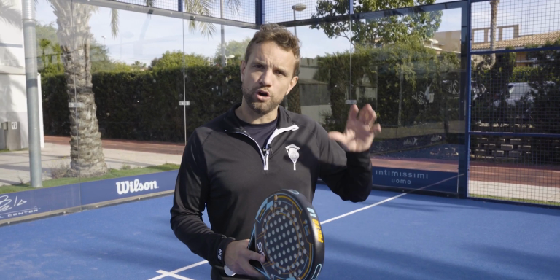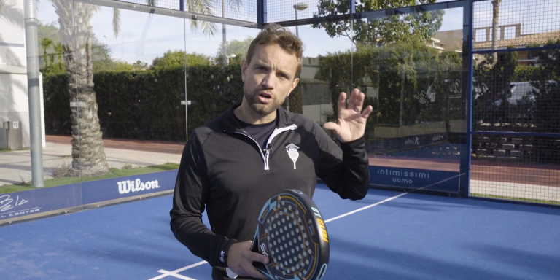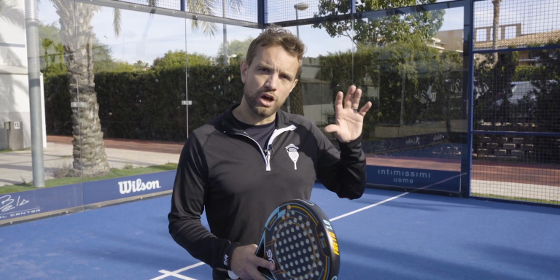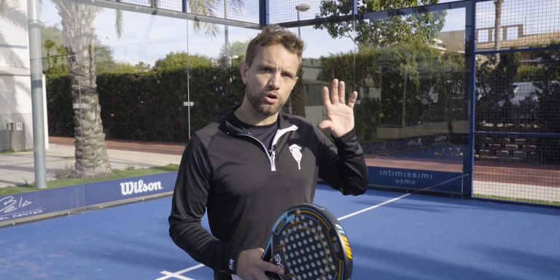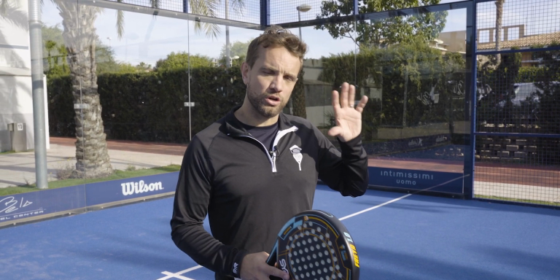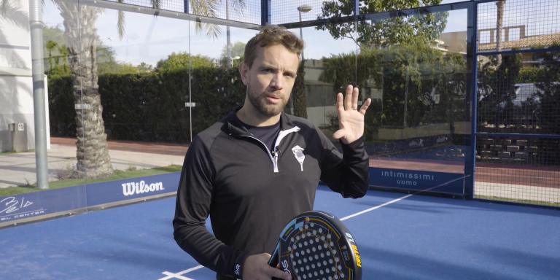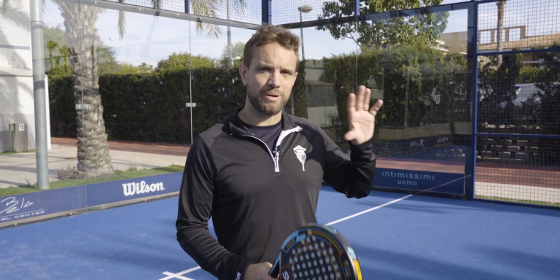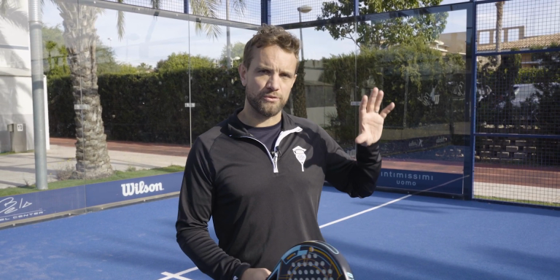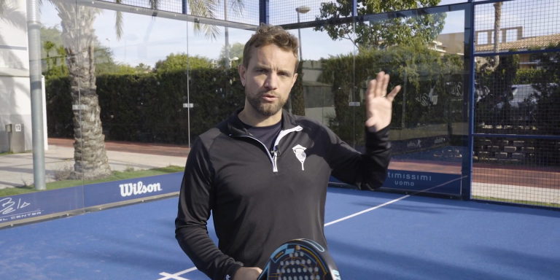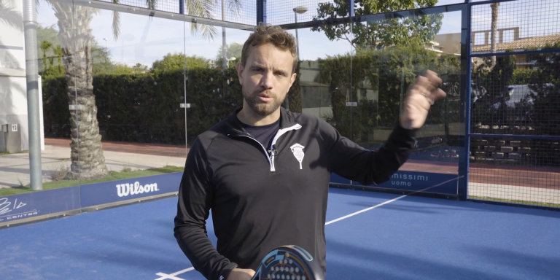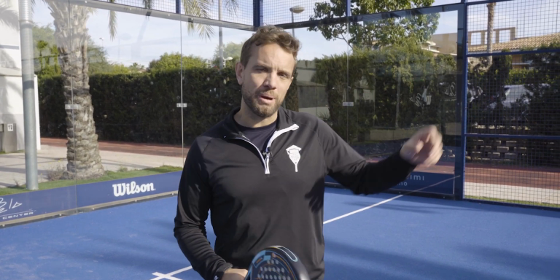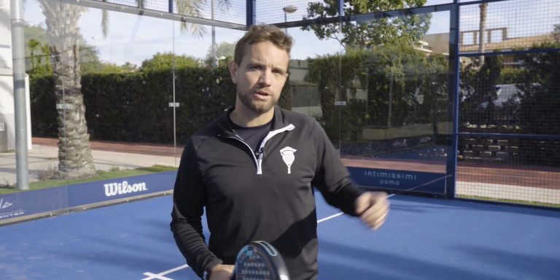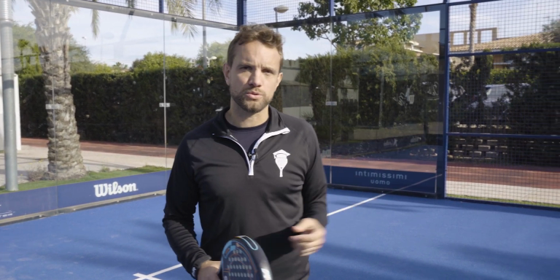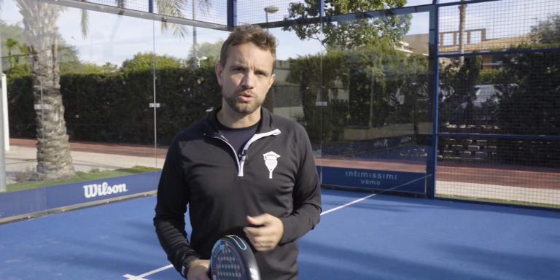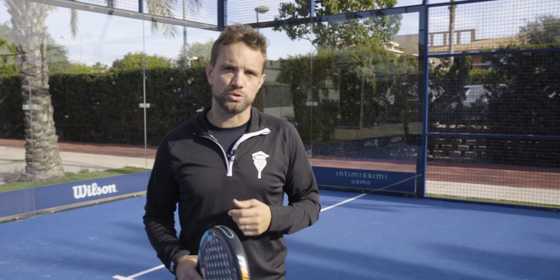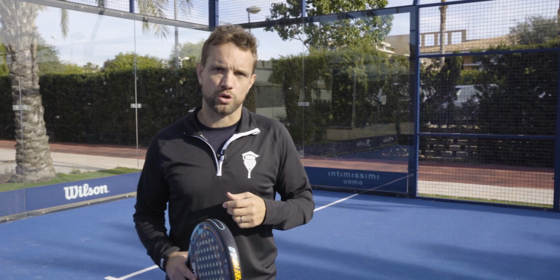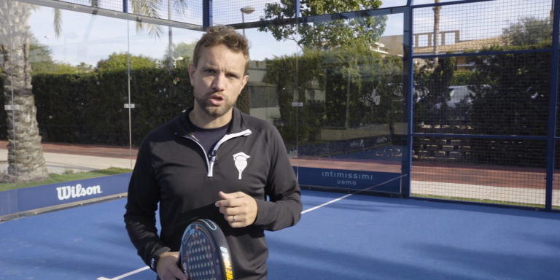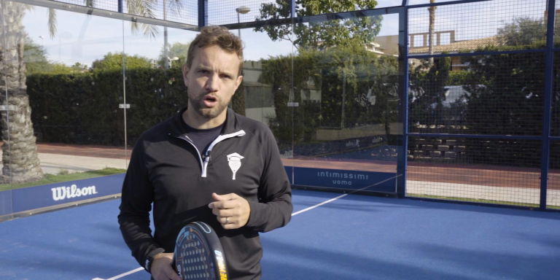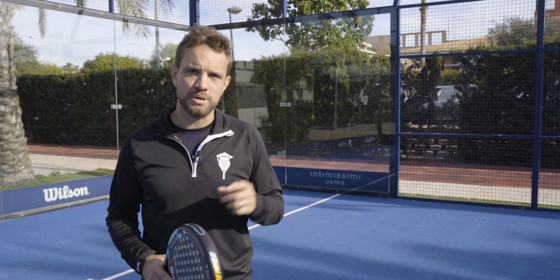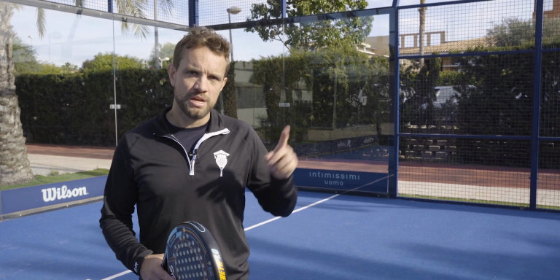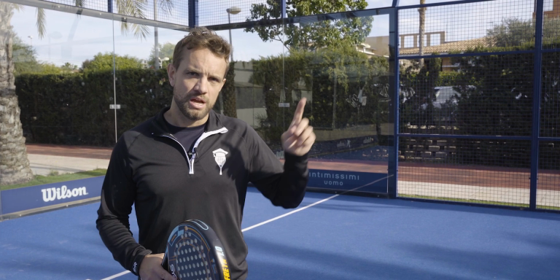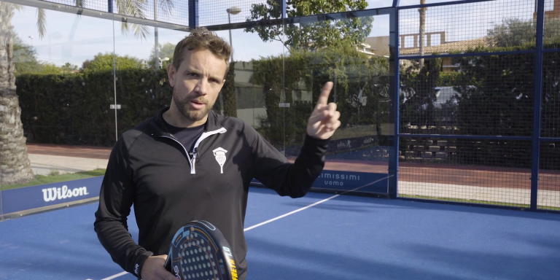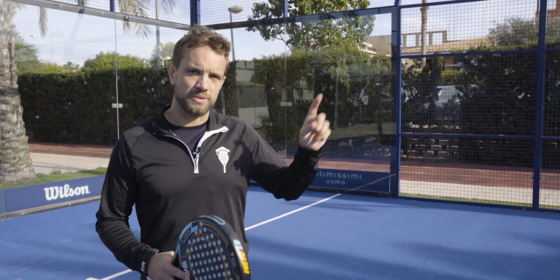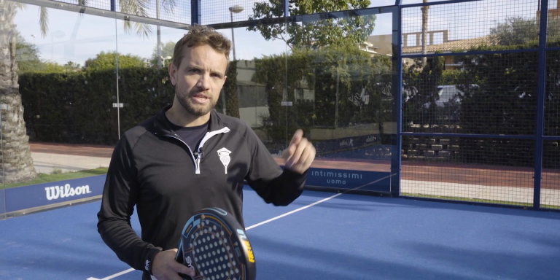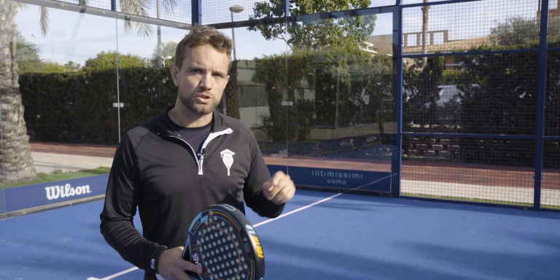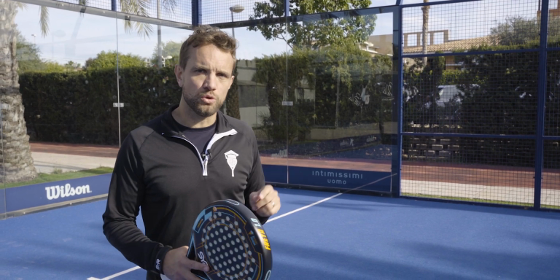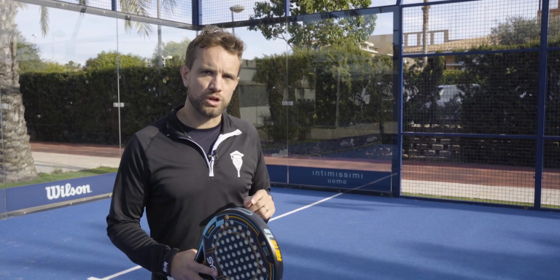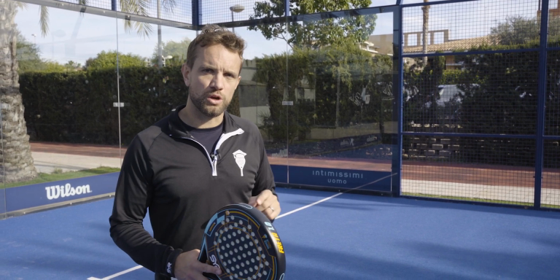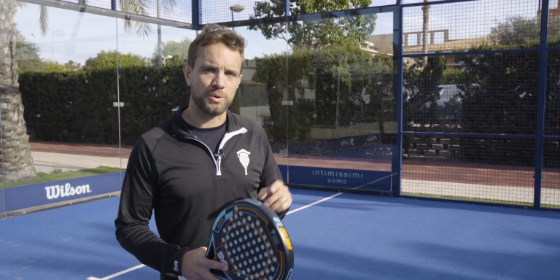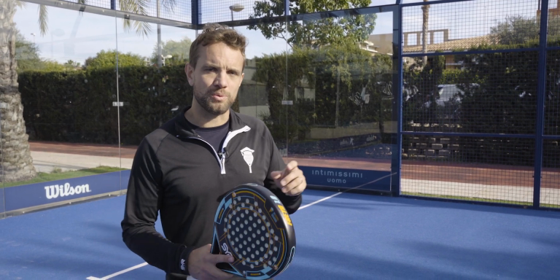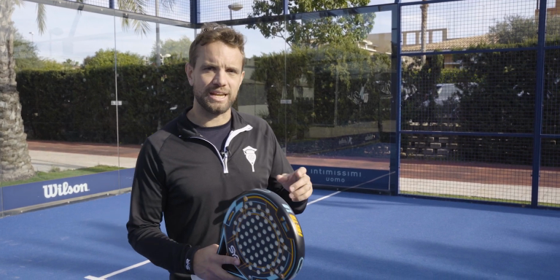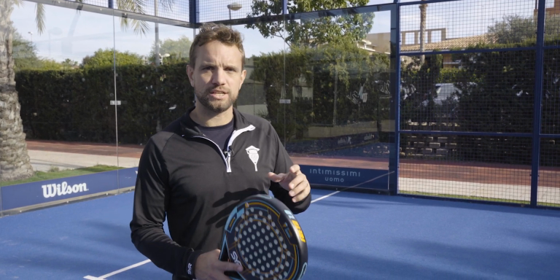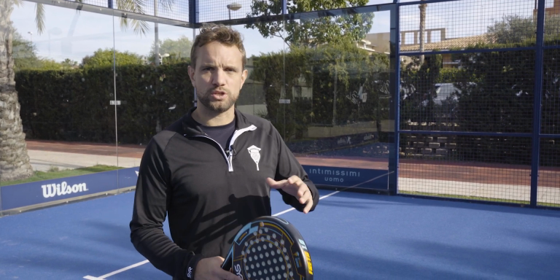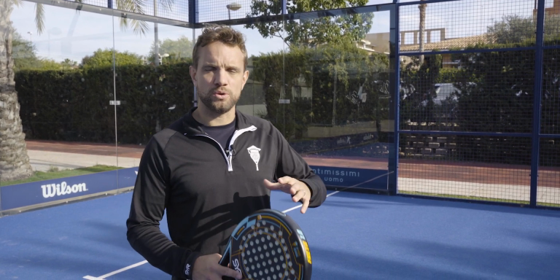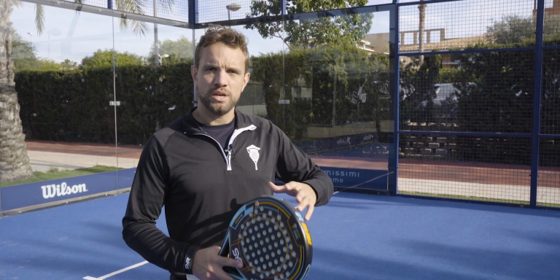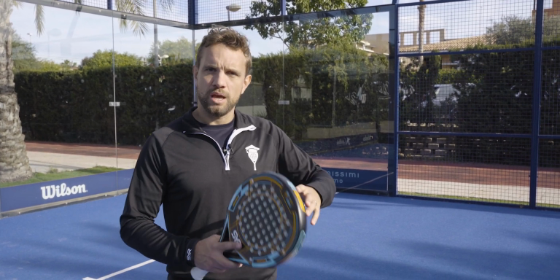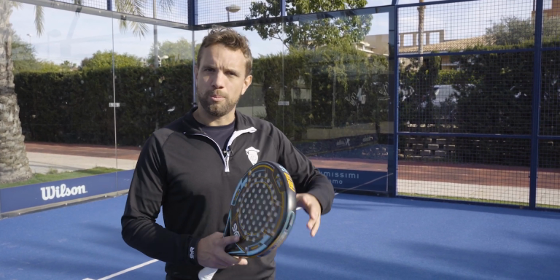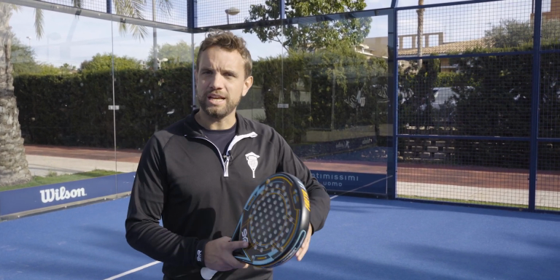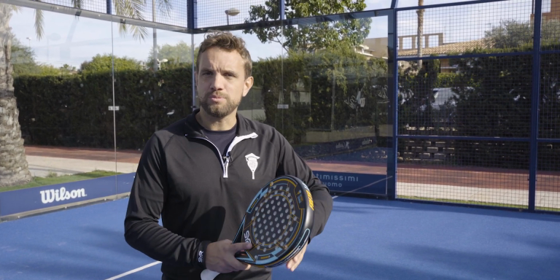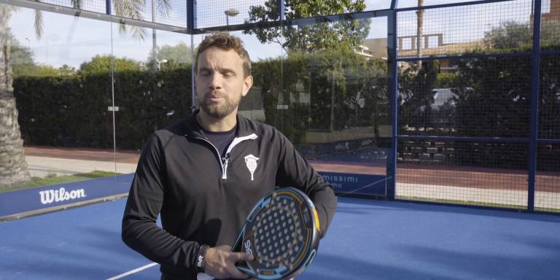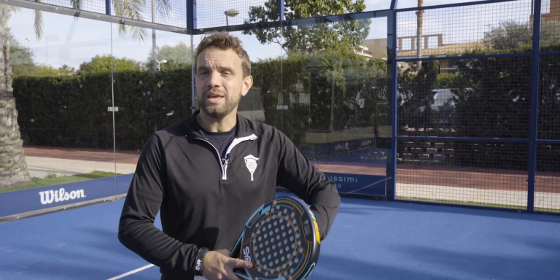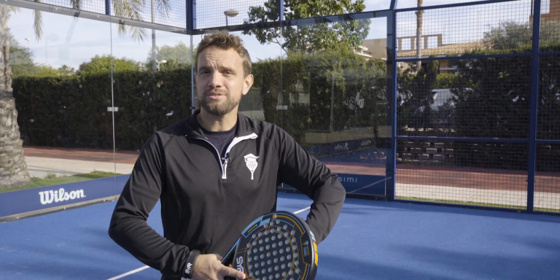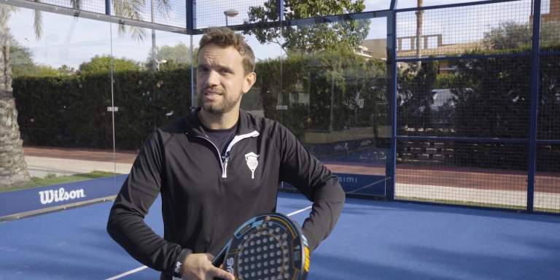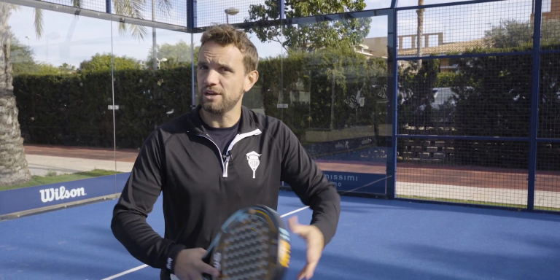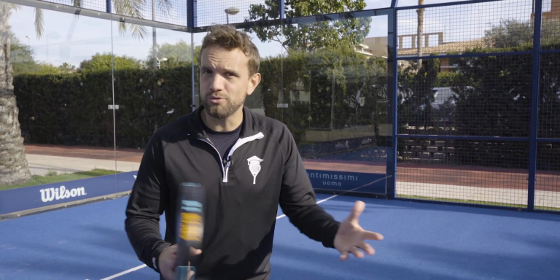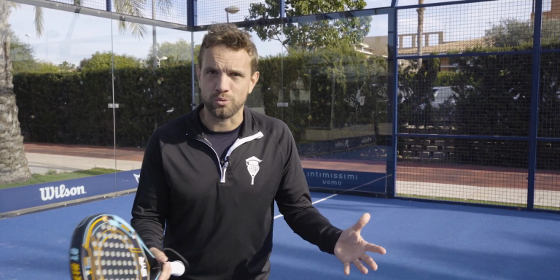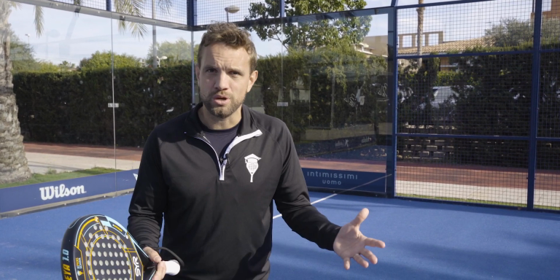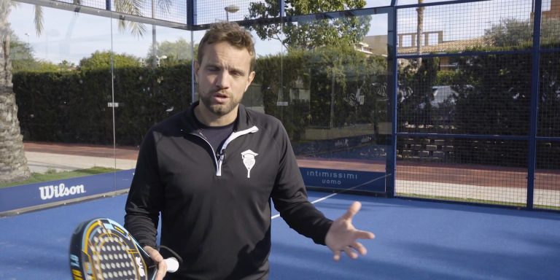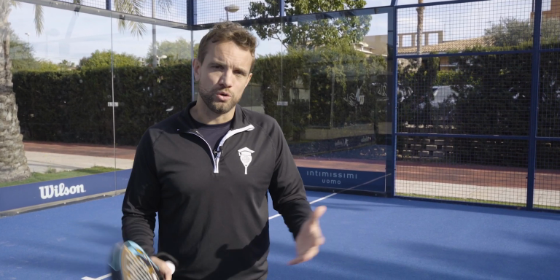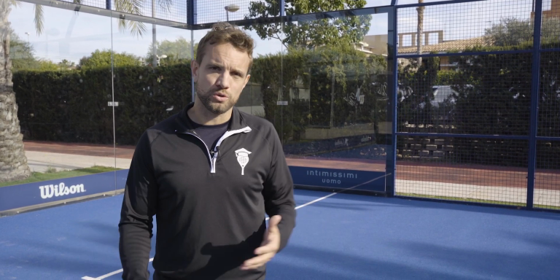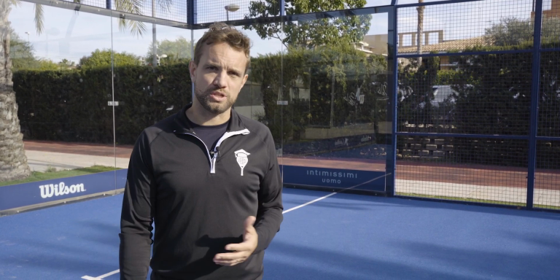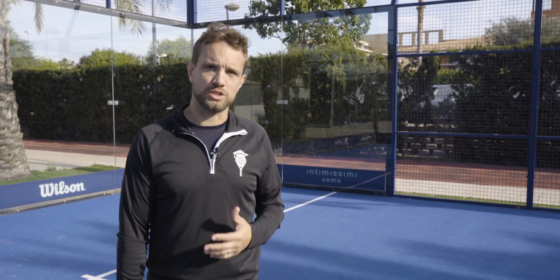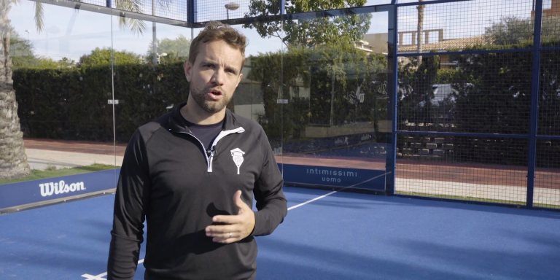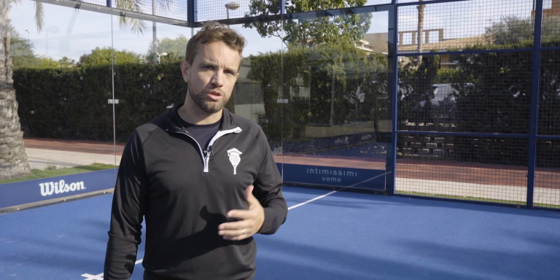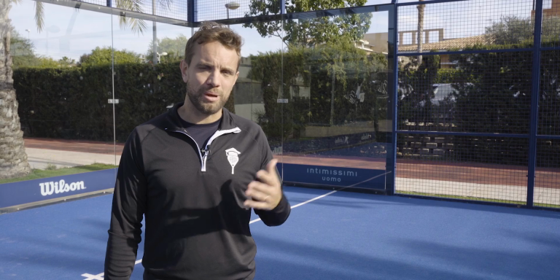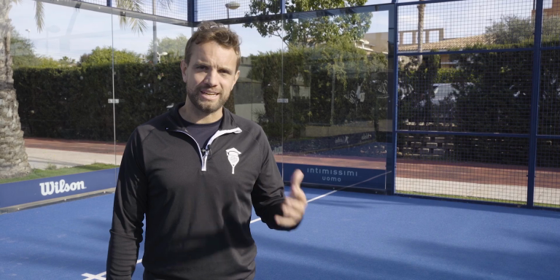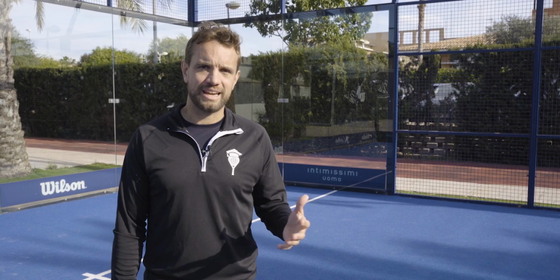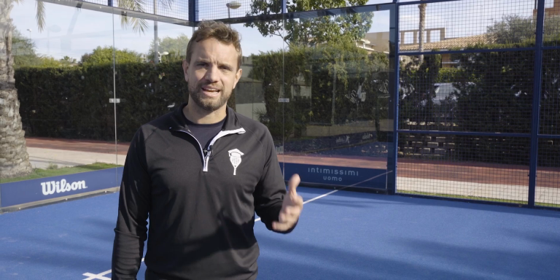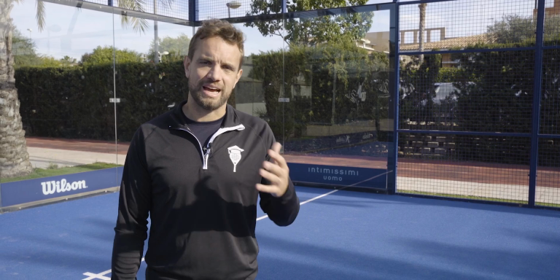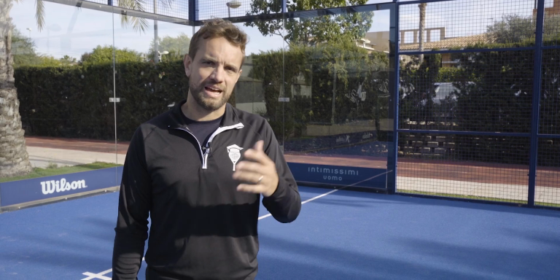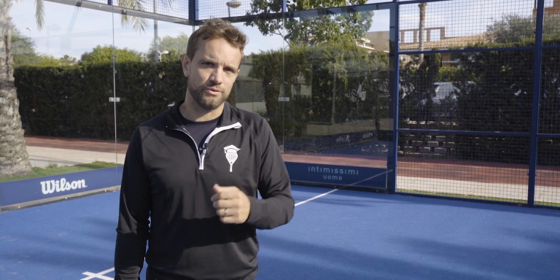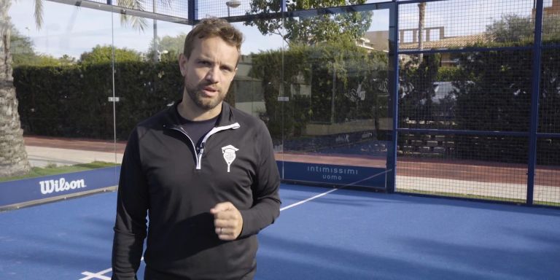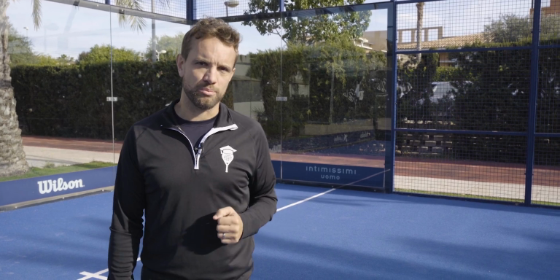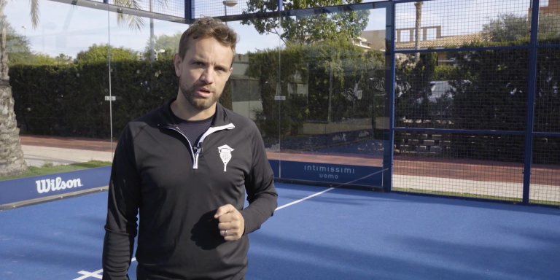On our online platform, thepaddleschool.com, up in this corner, we will link to a place where we have several courses on the Bandeja and the Vibra.